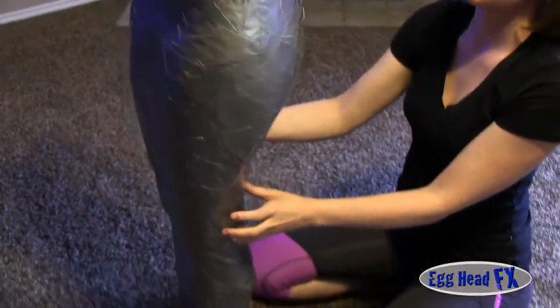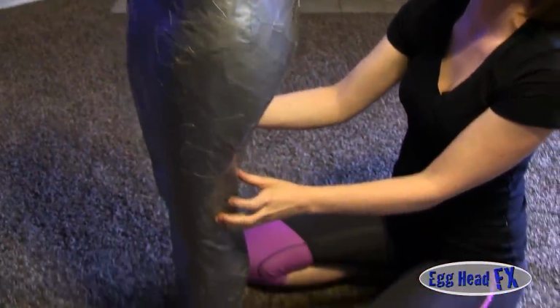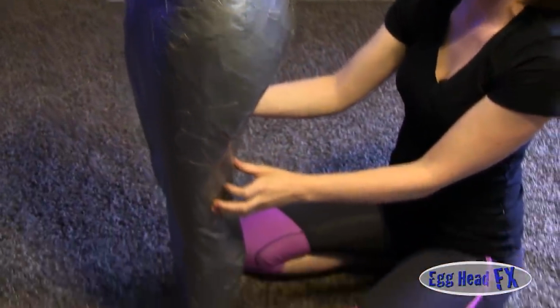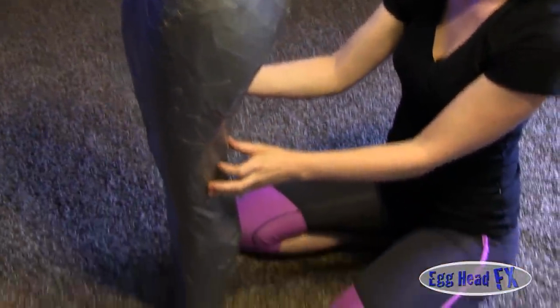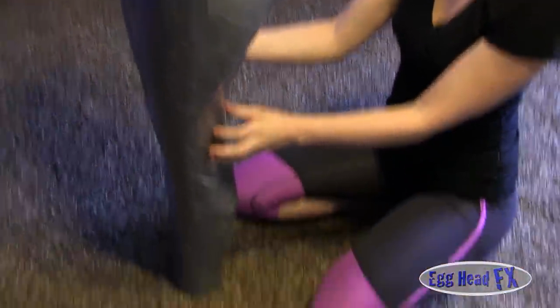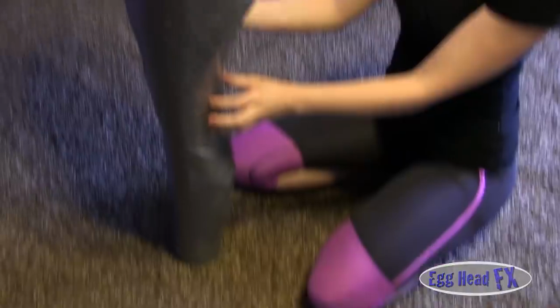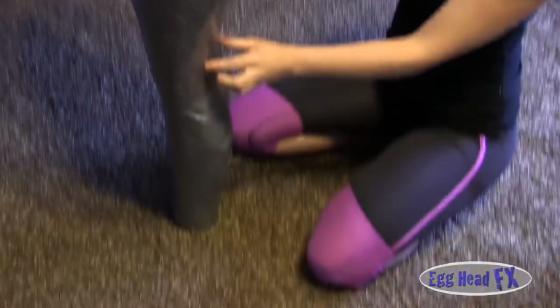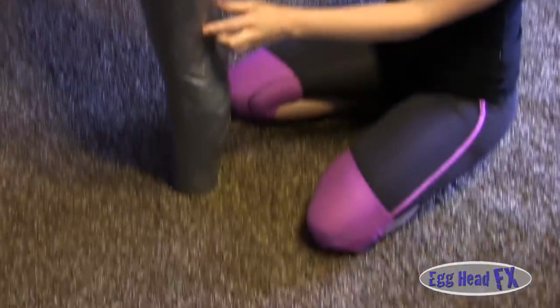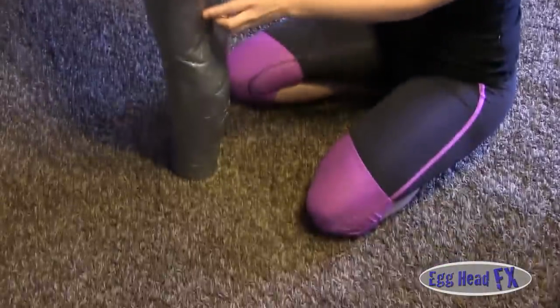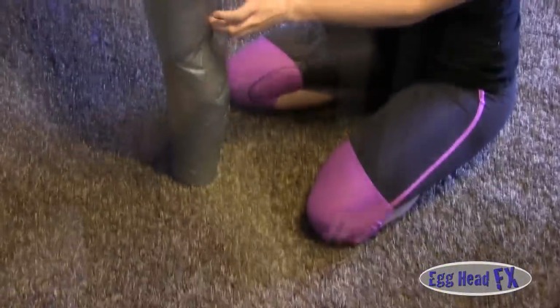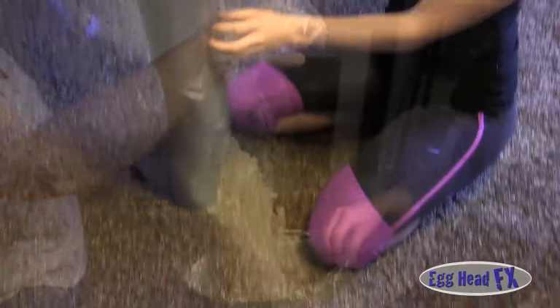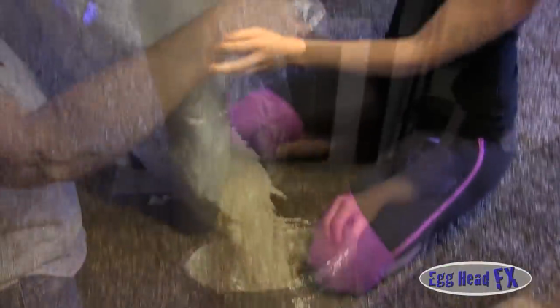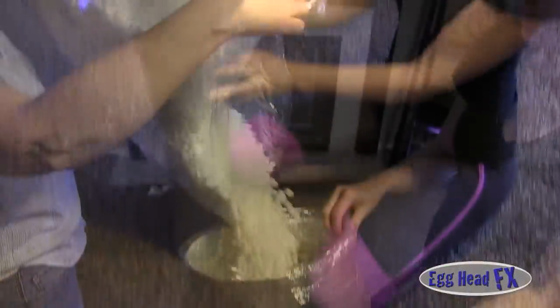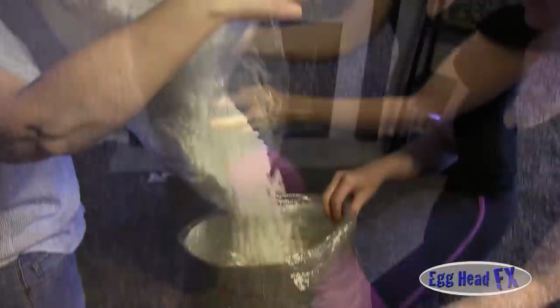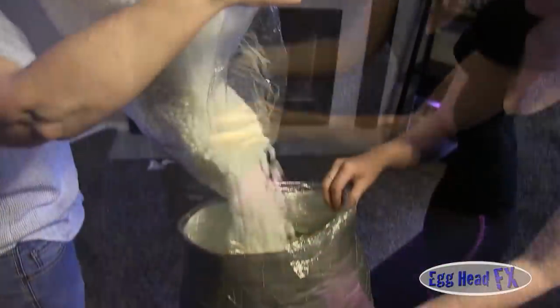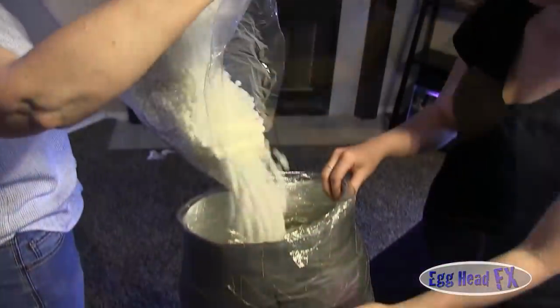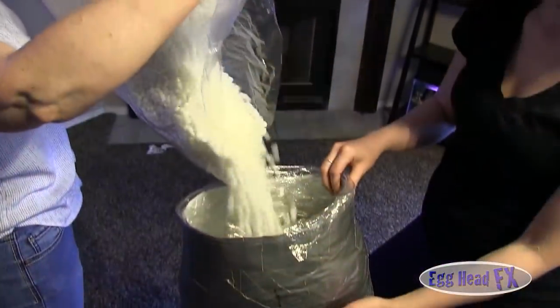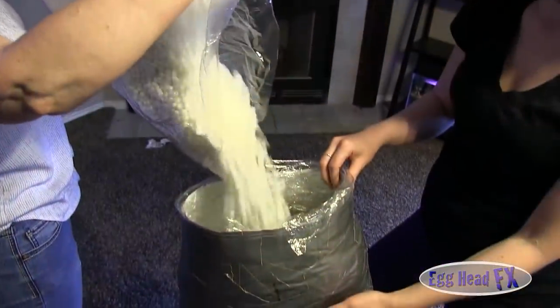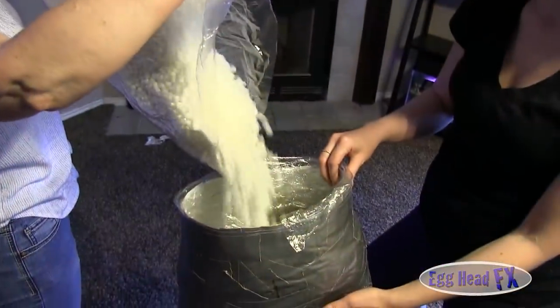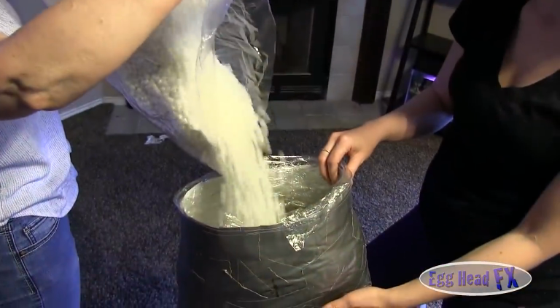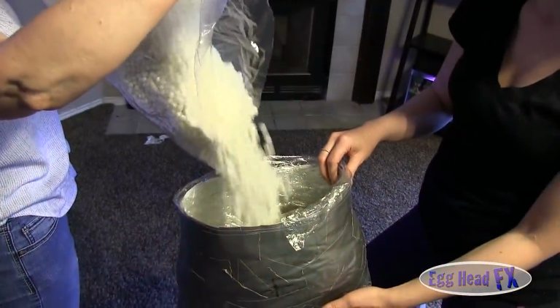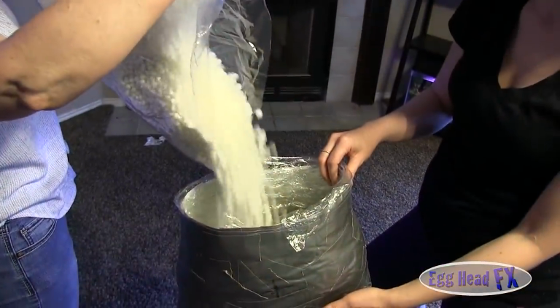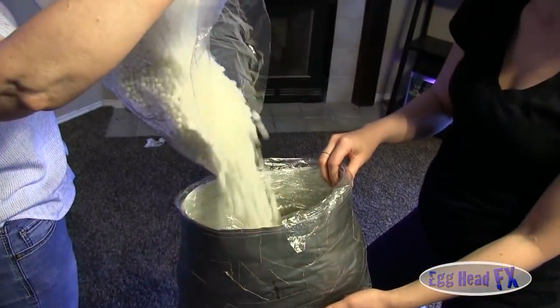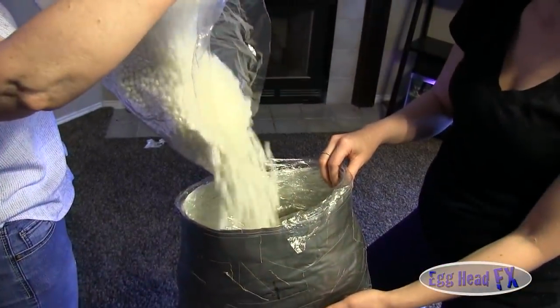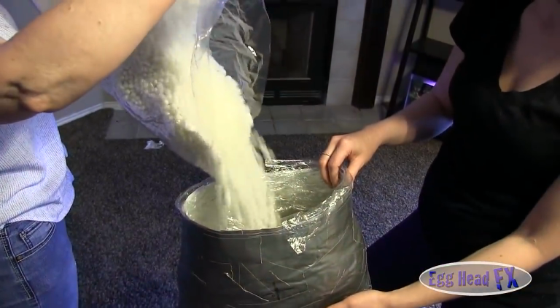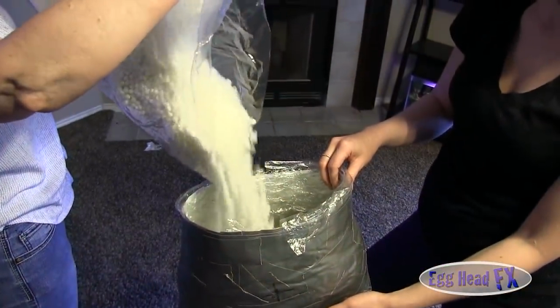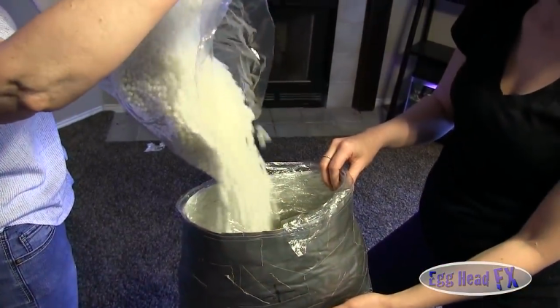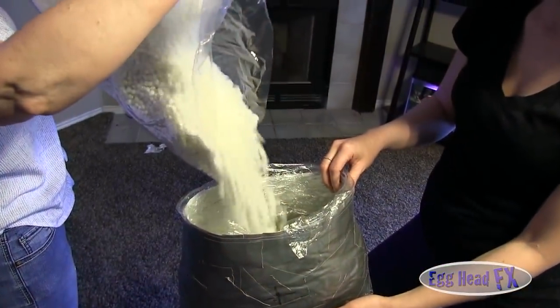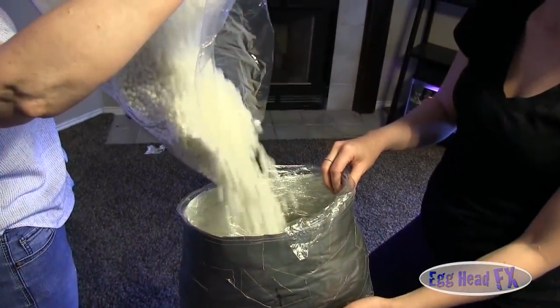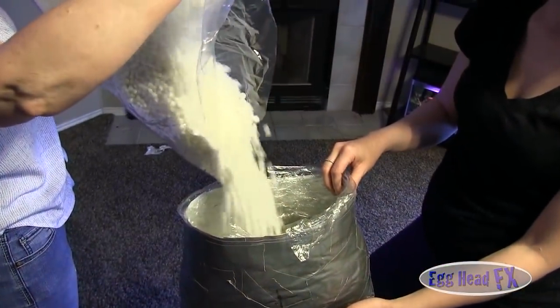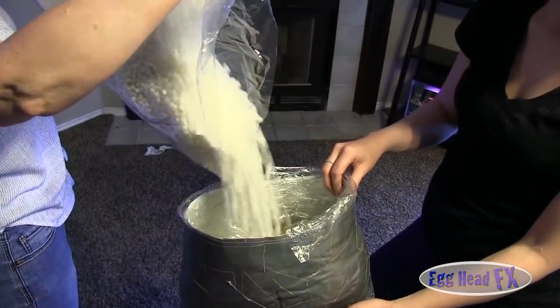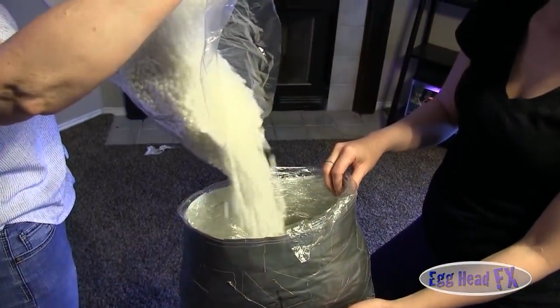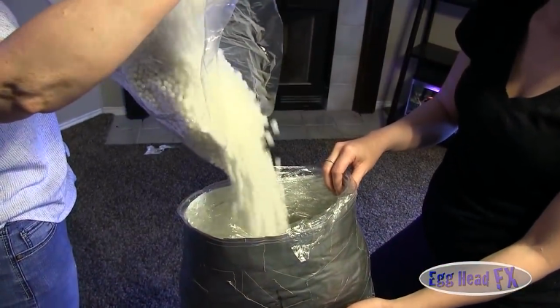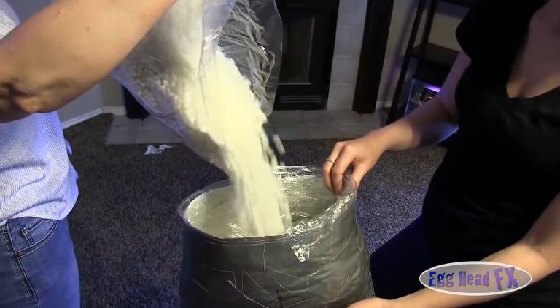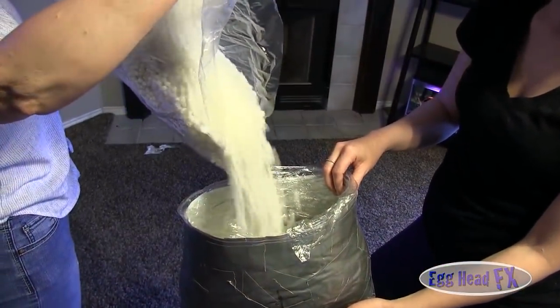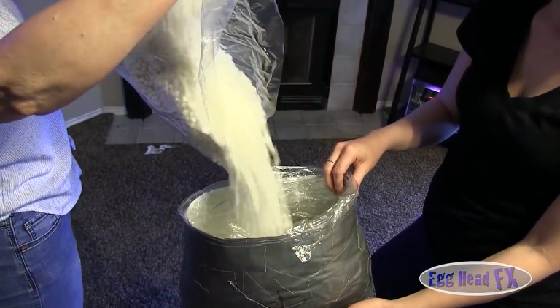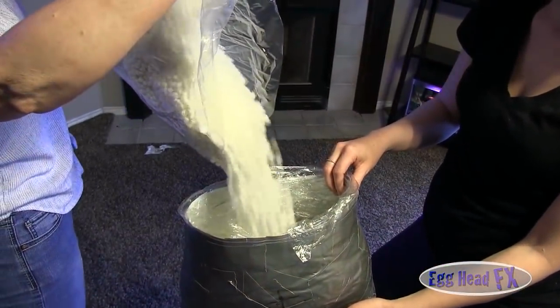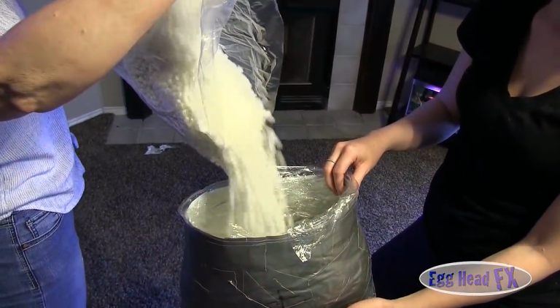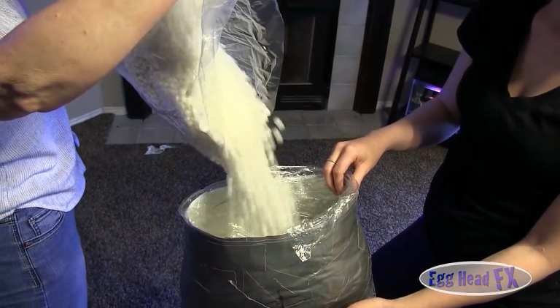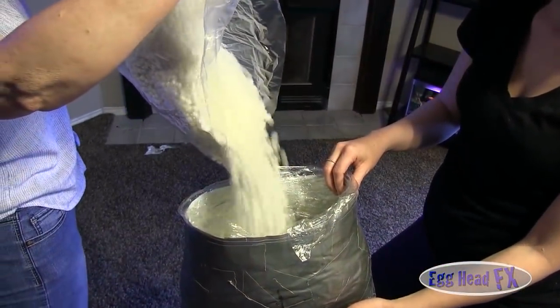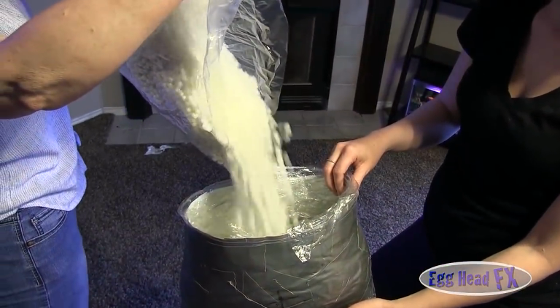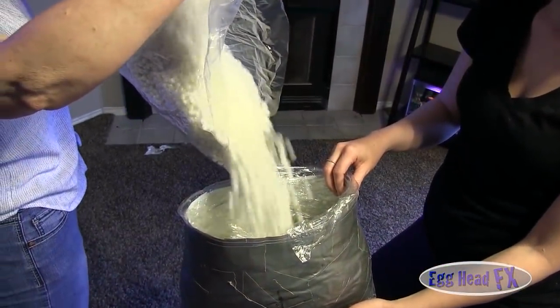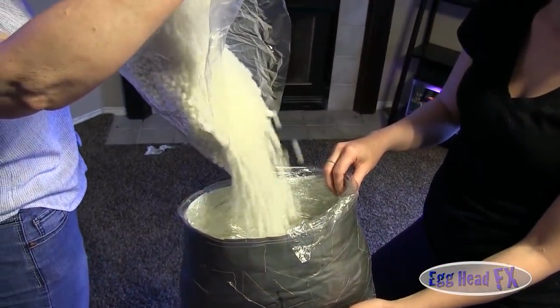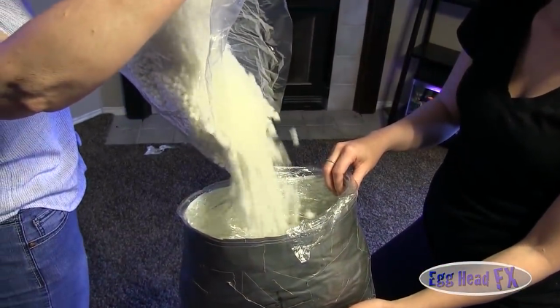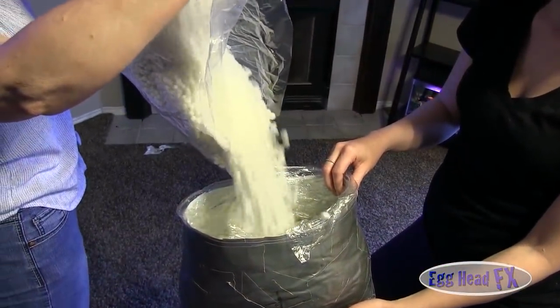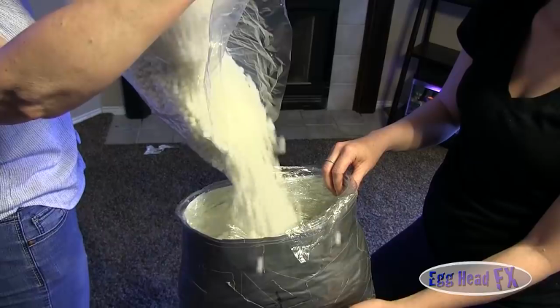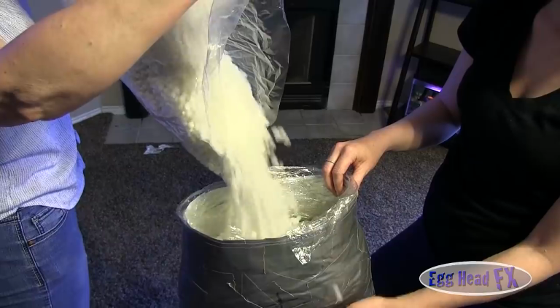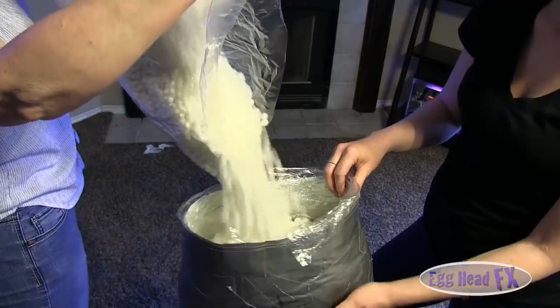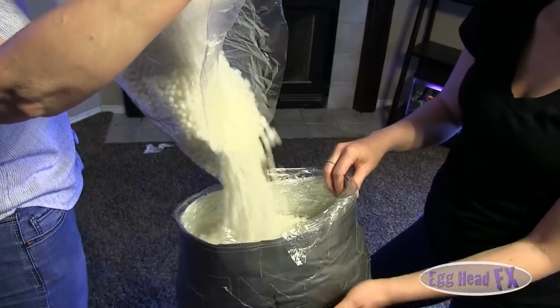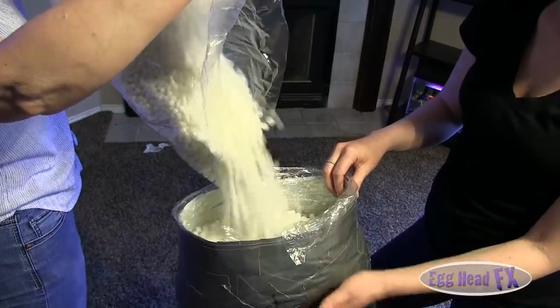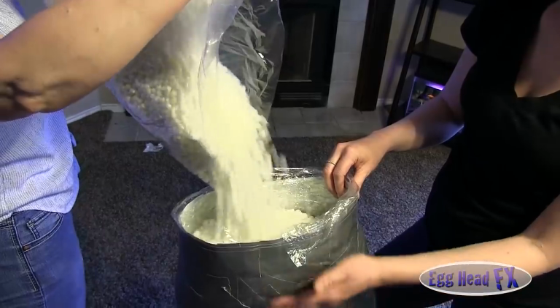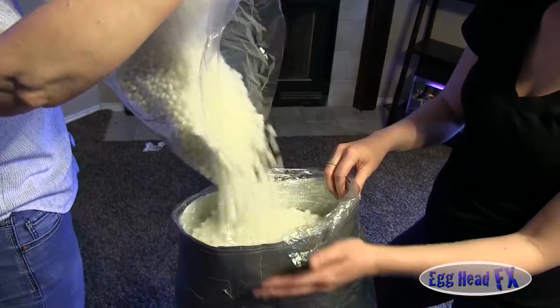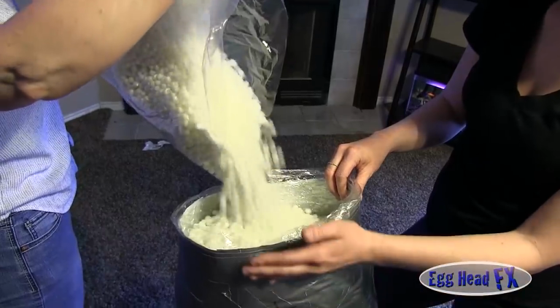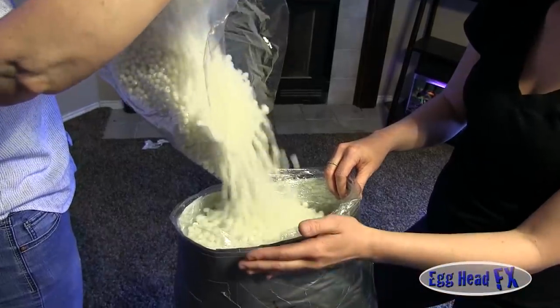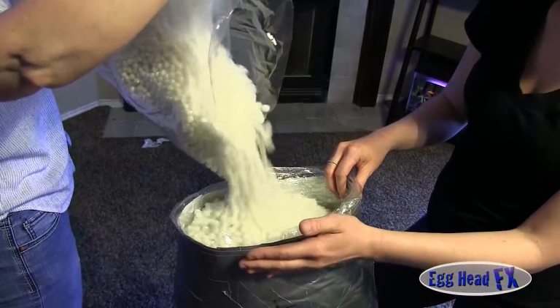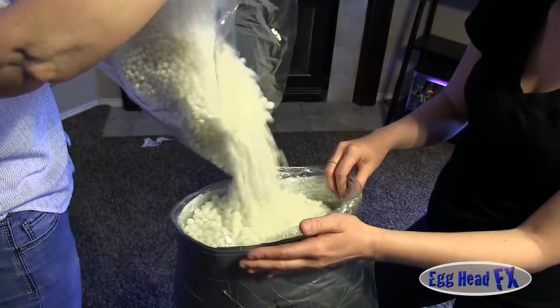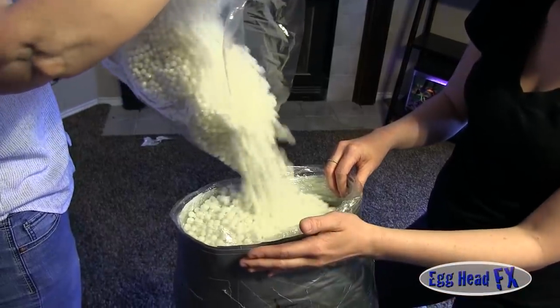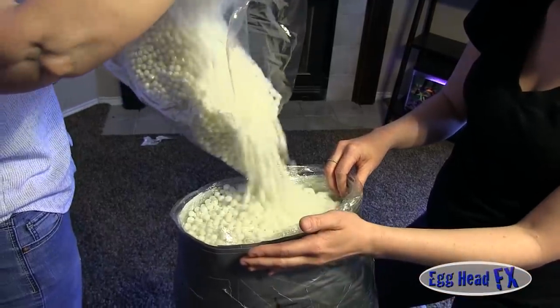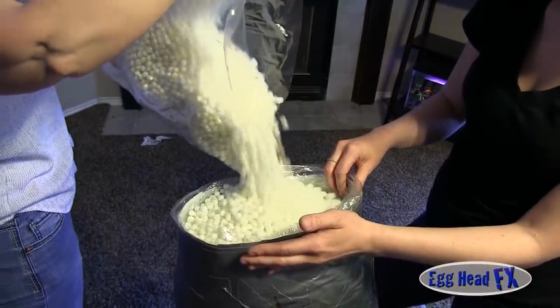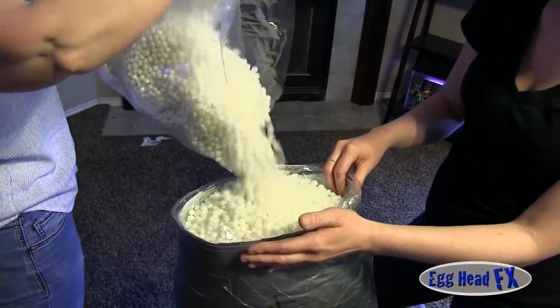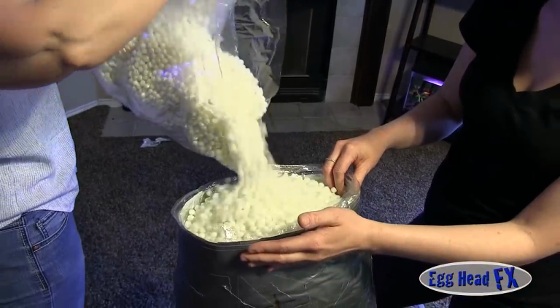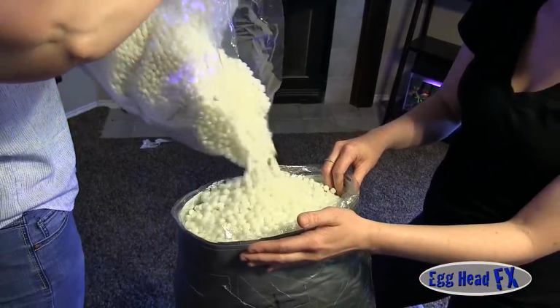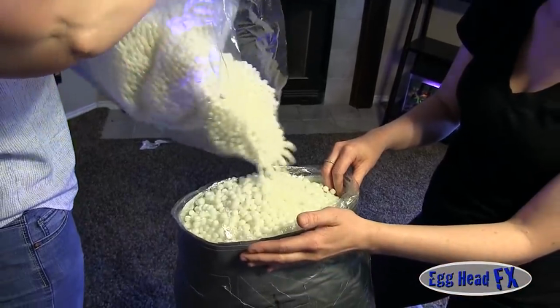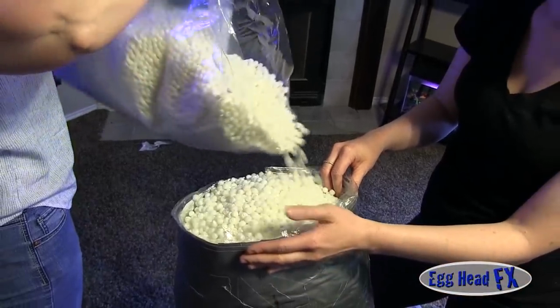Now you have to keep the form's shape. One method we're using is beanbag peanuts — these are the small styrofoam peanuts that you fill the form with to maintain its dimension.